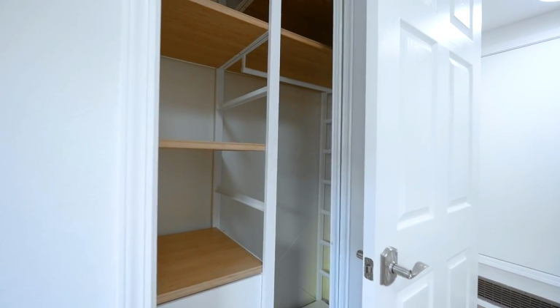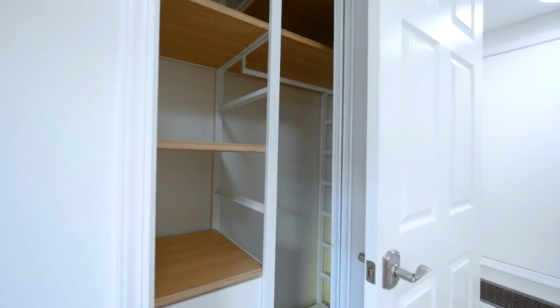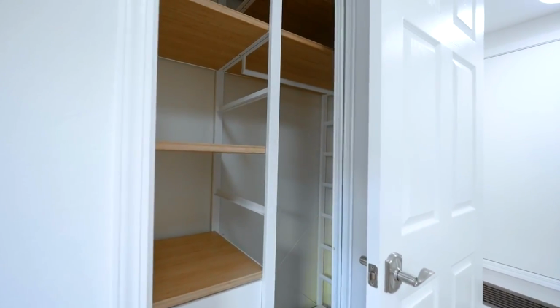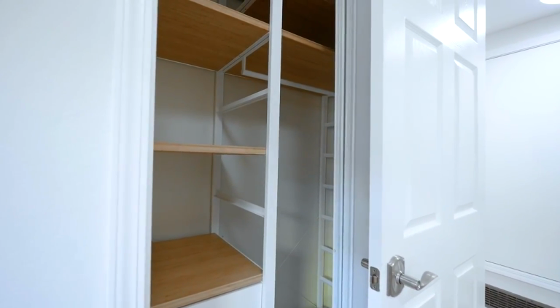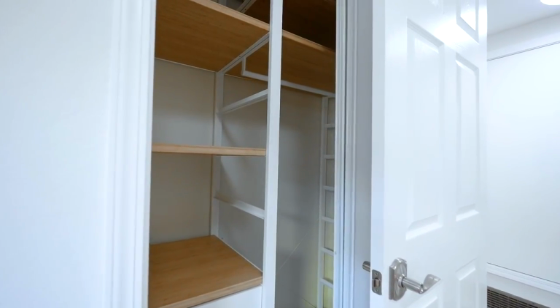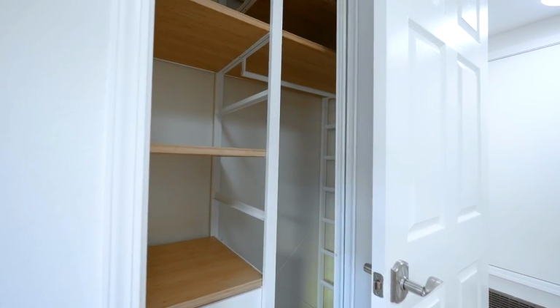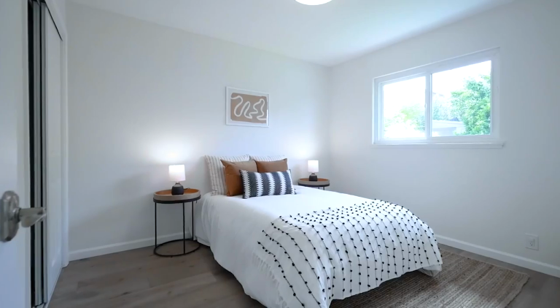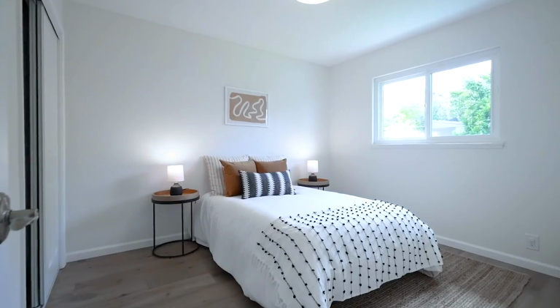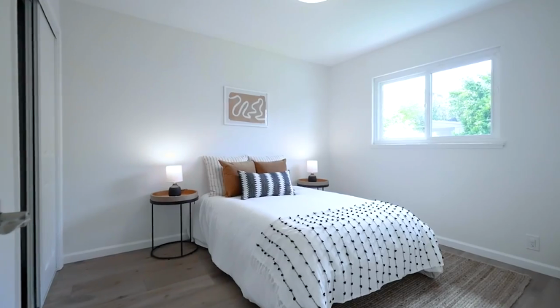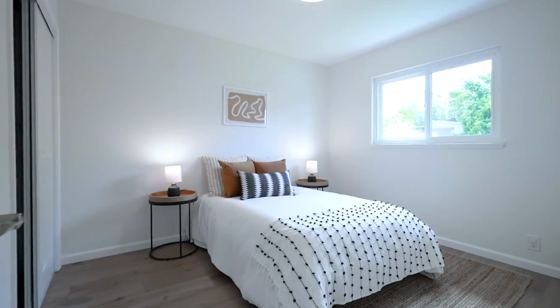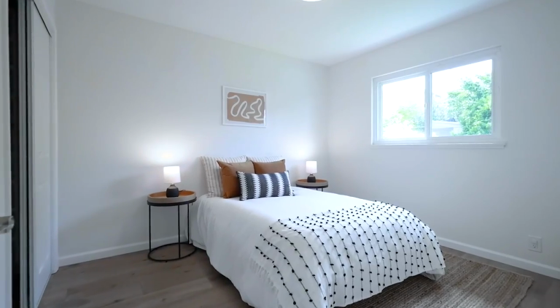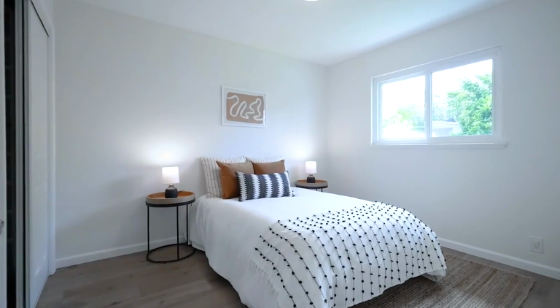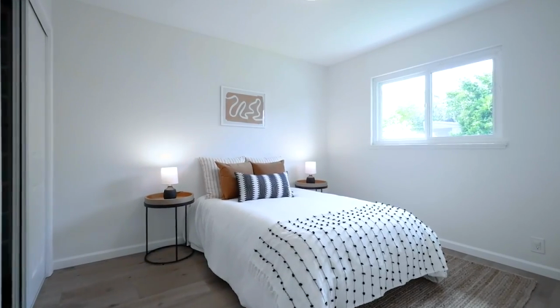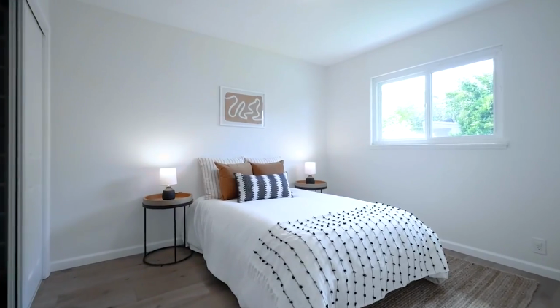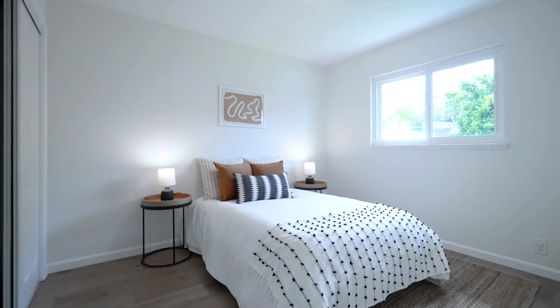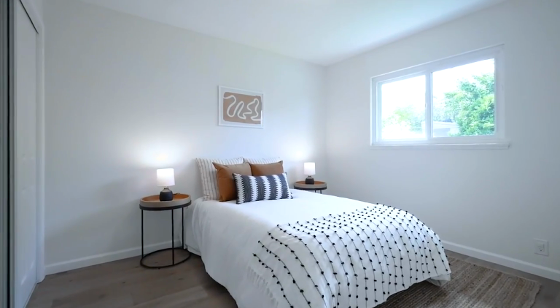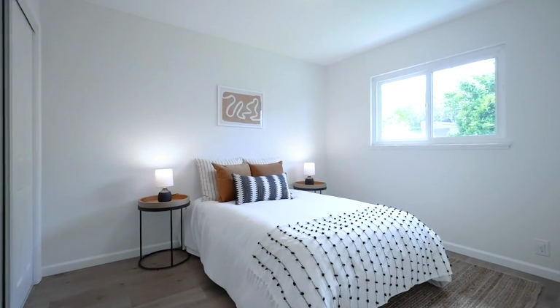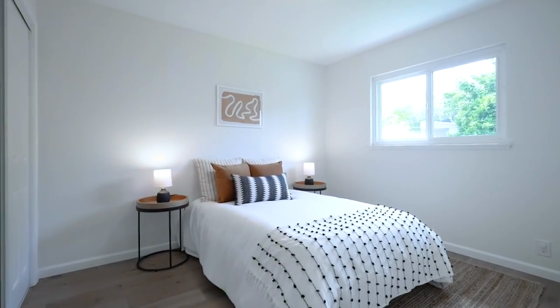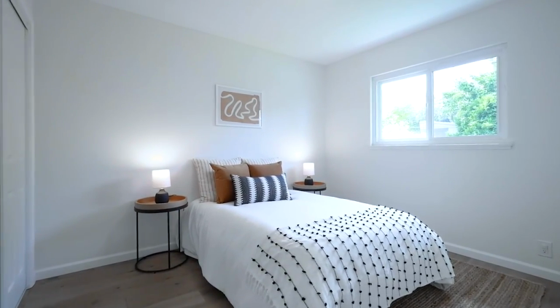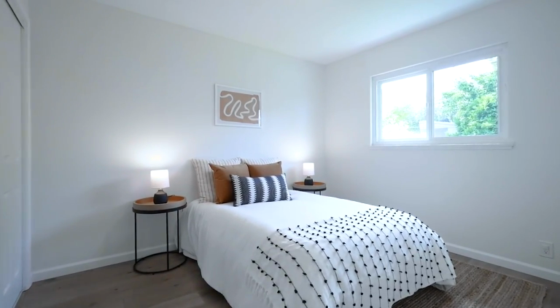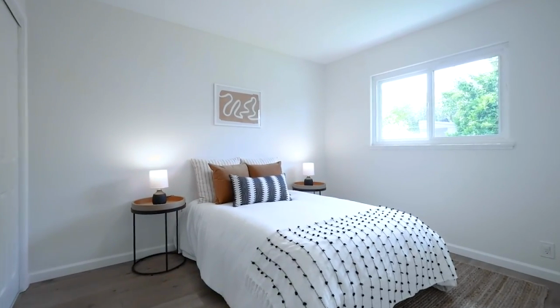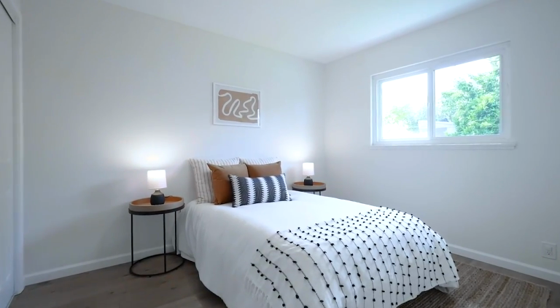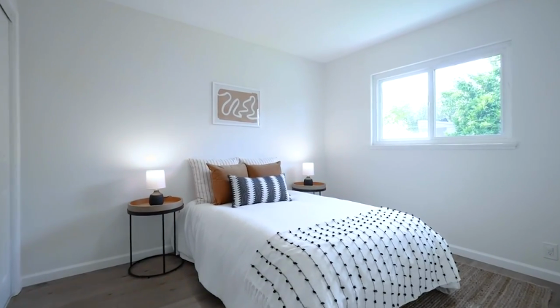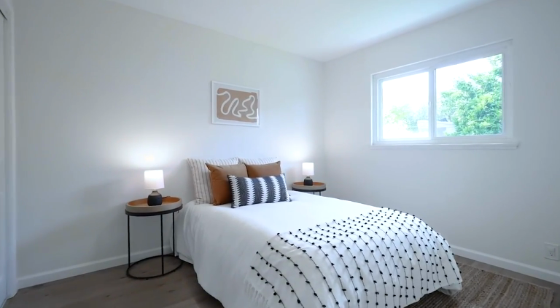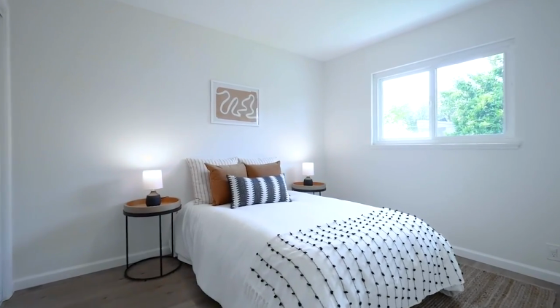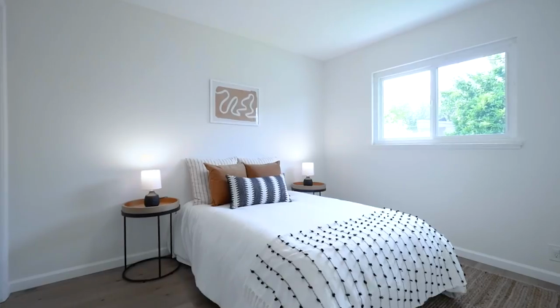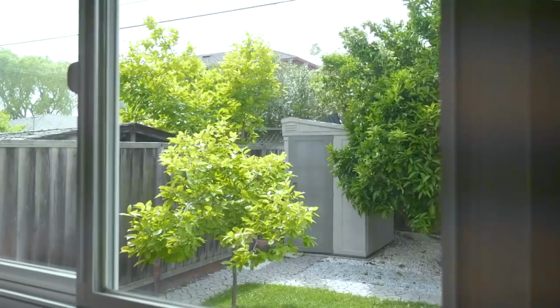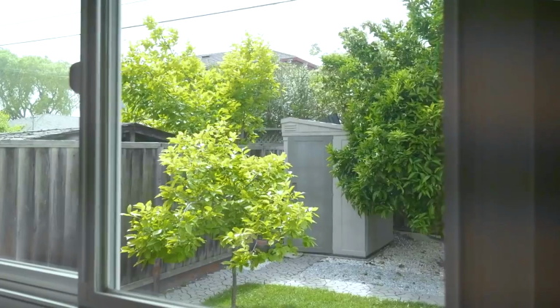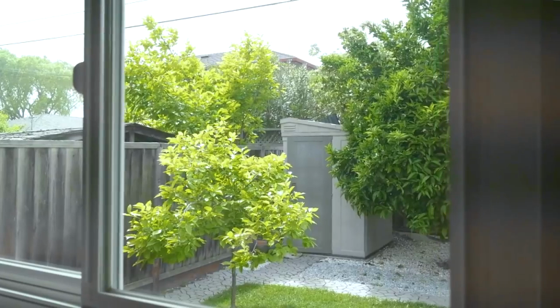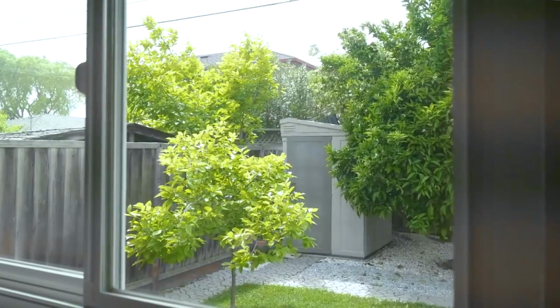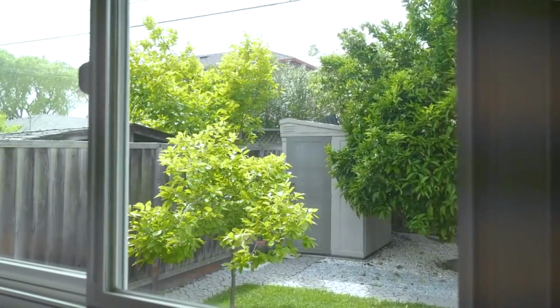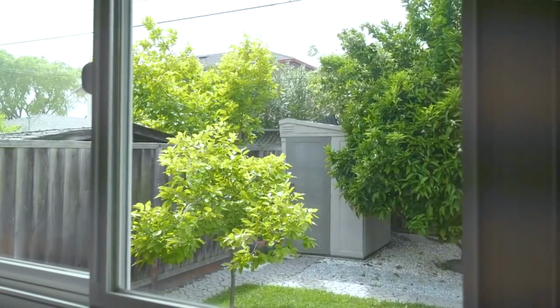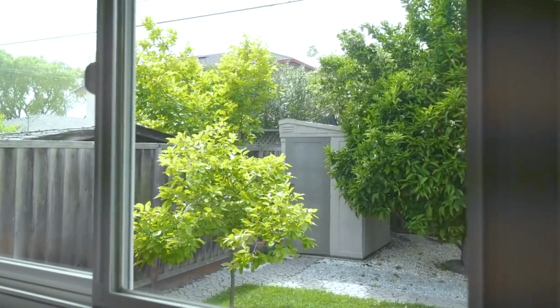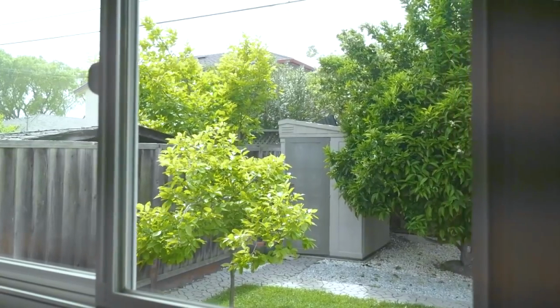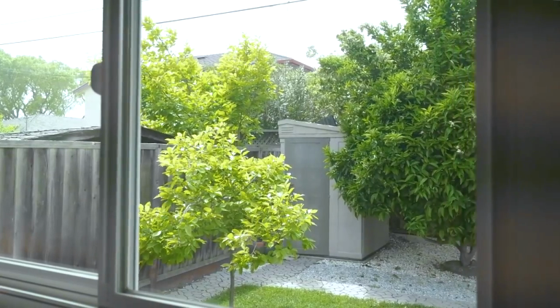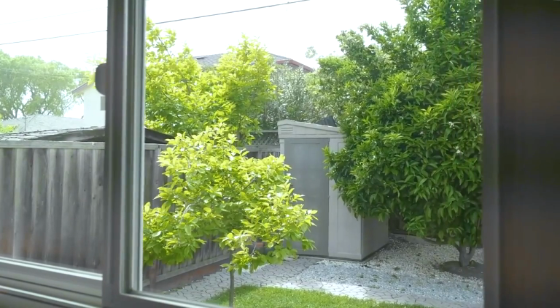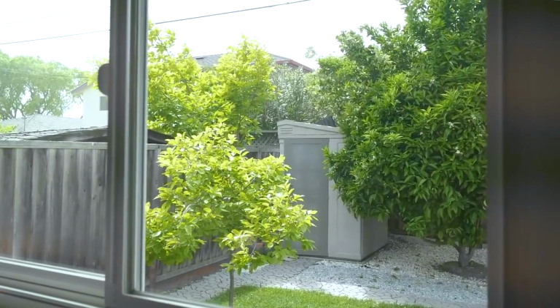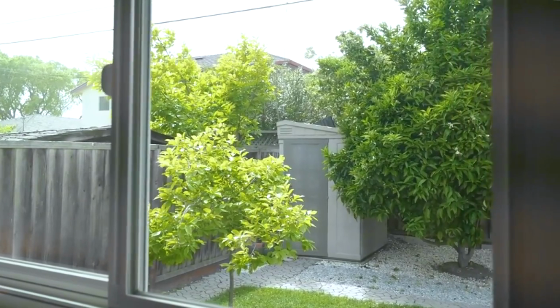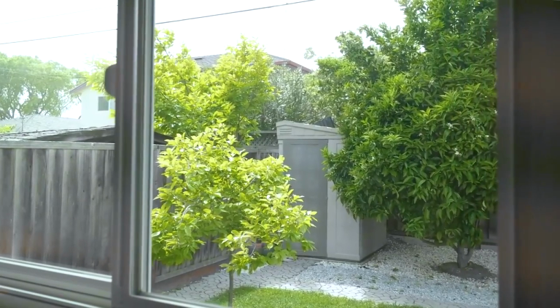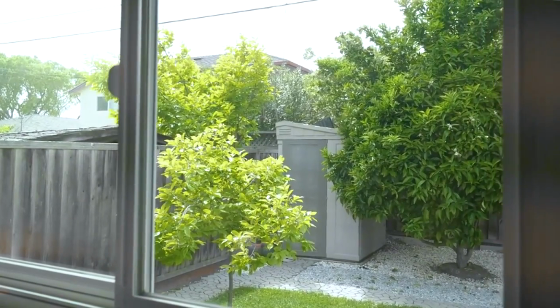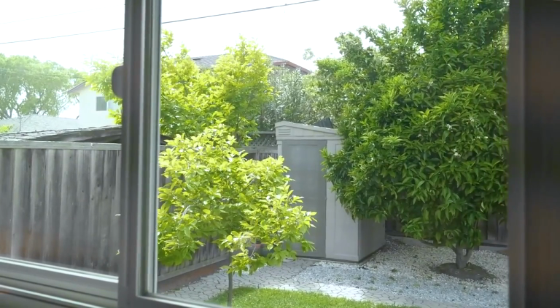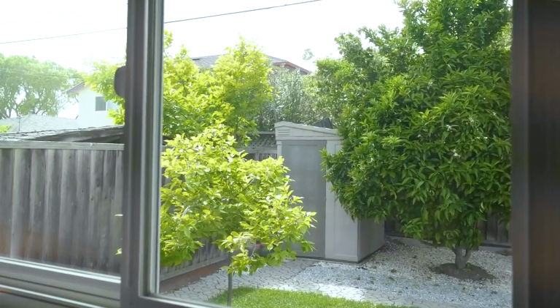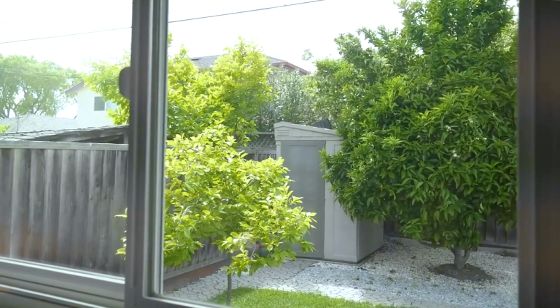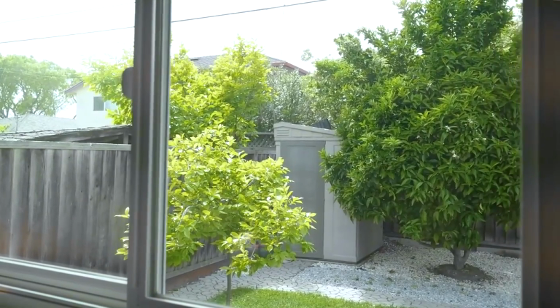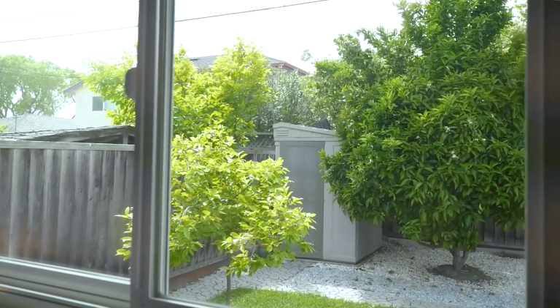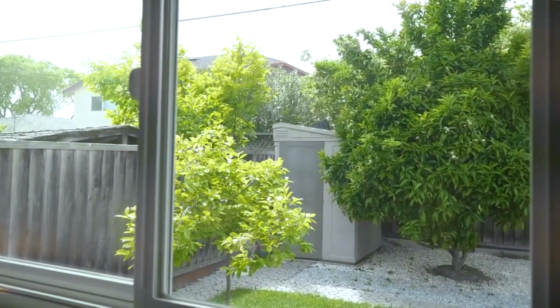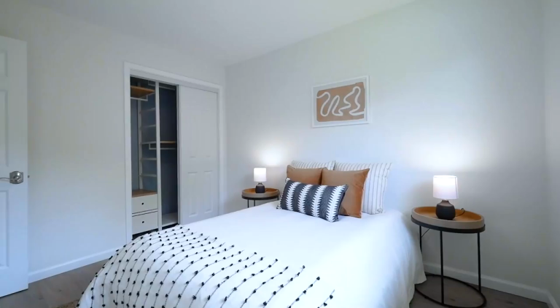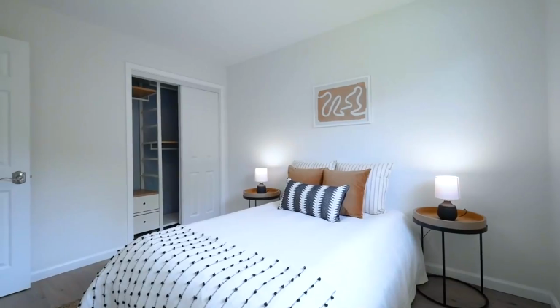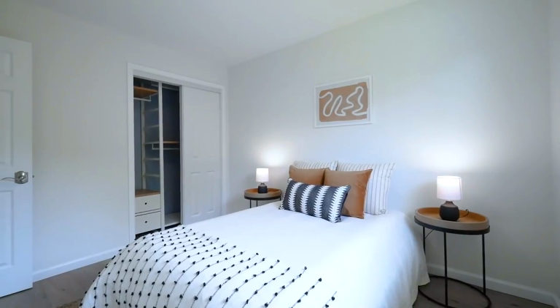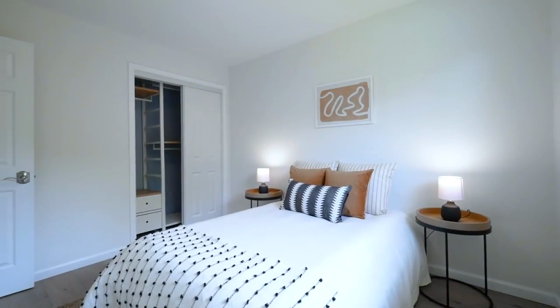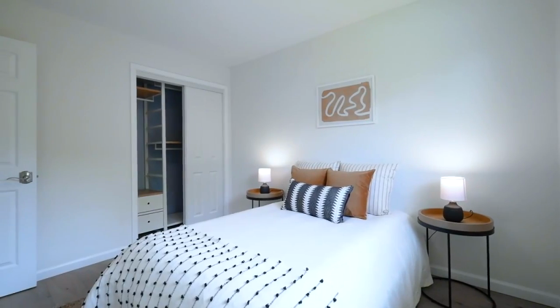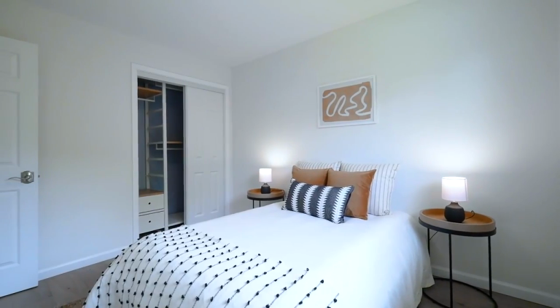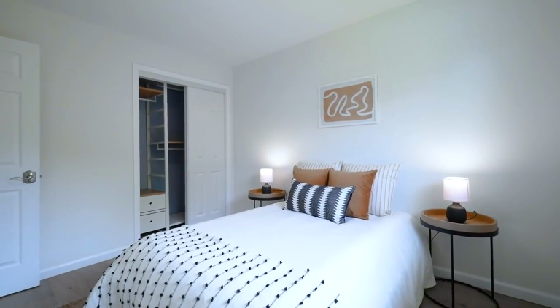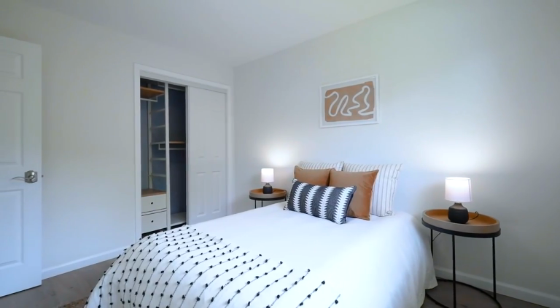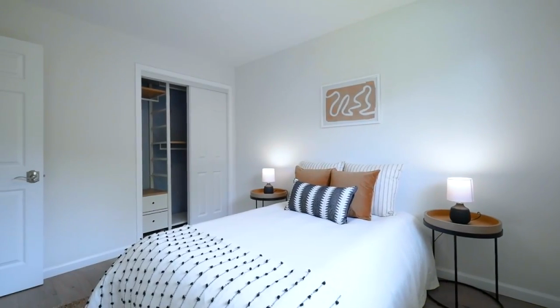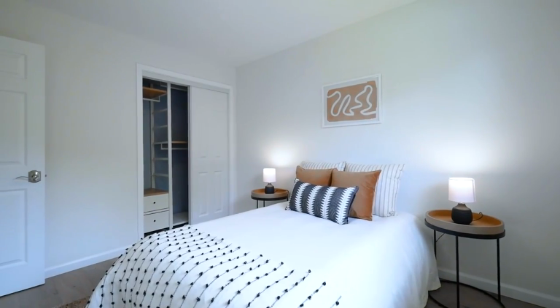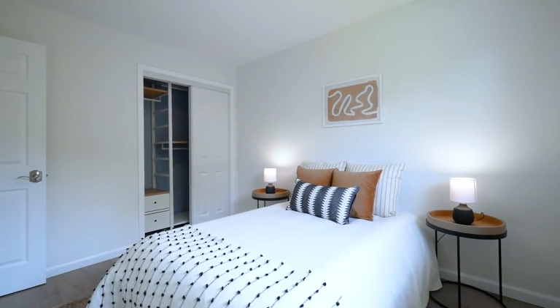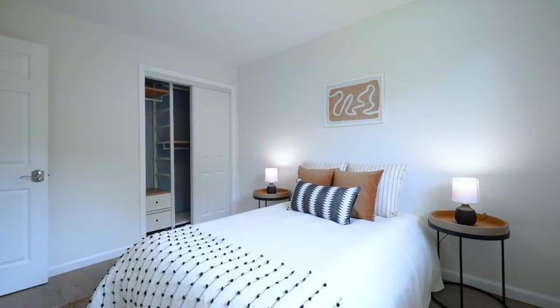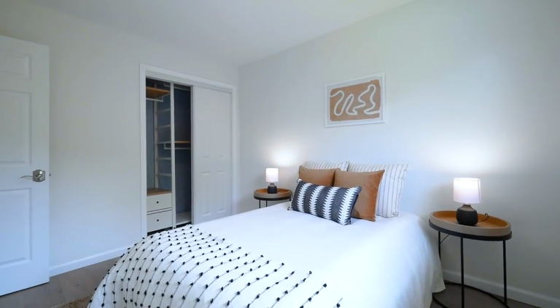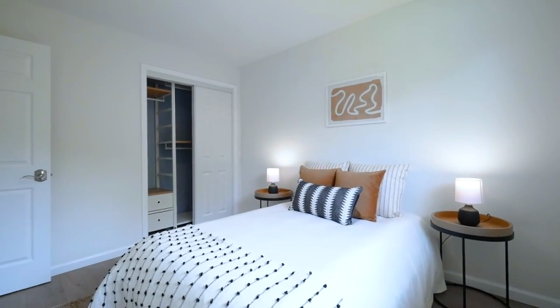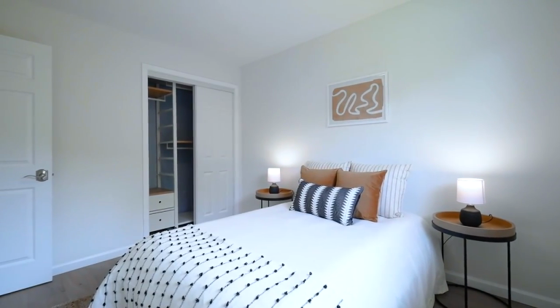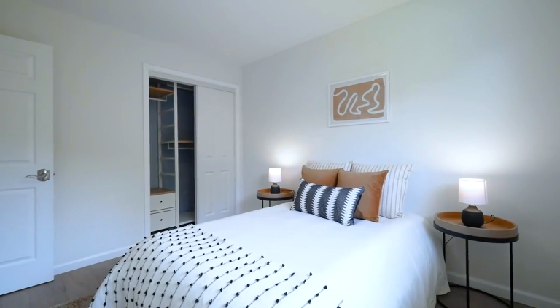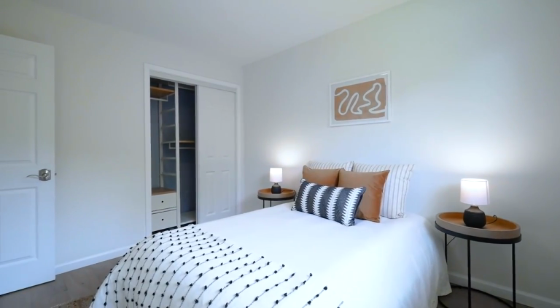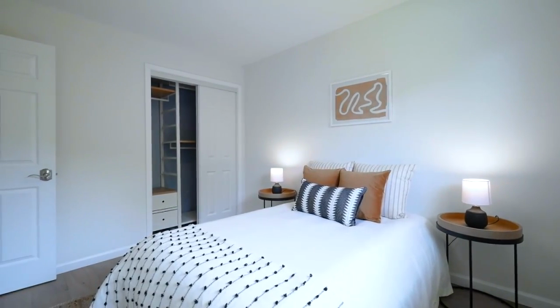Fresh interior paint throughout the whole house, new A.C. furnace, water heater, and more.